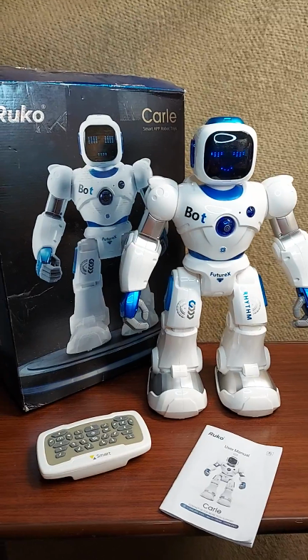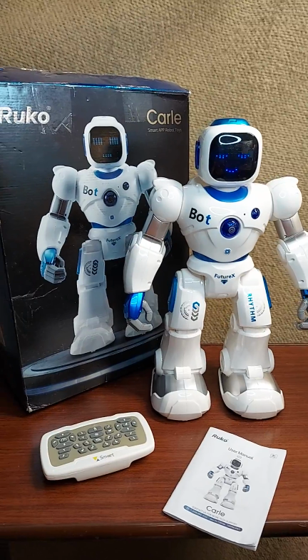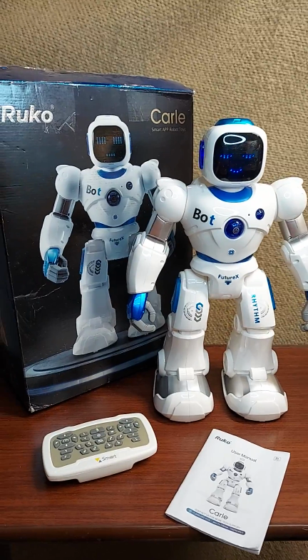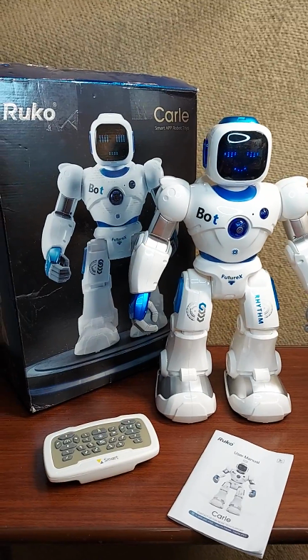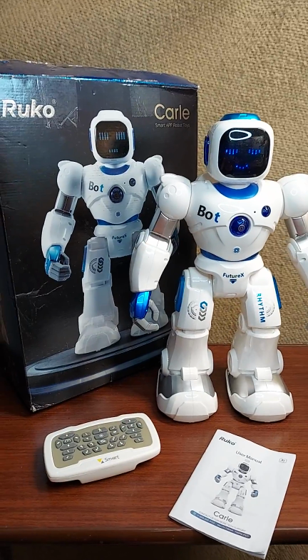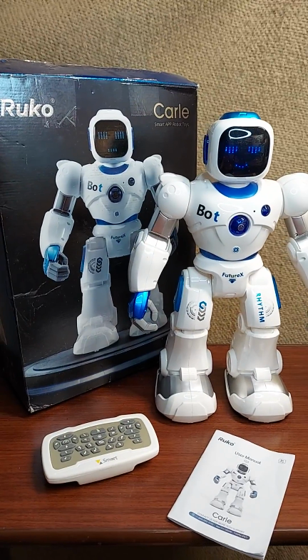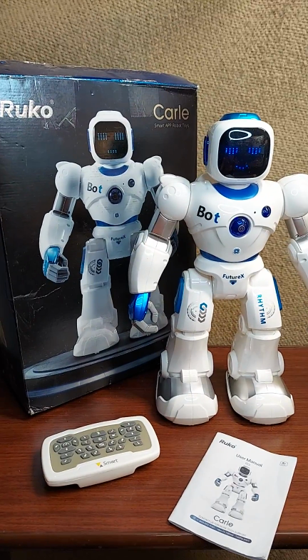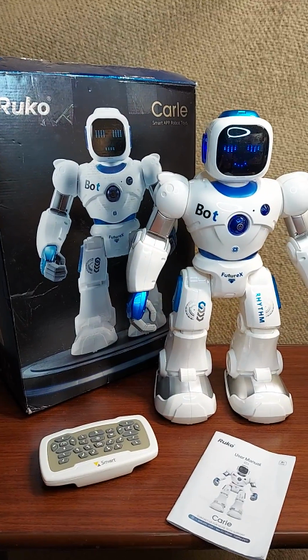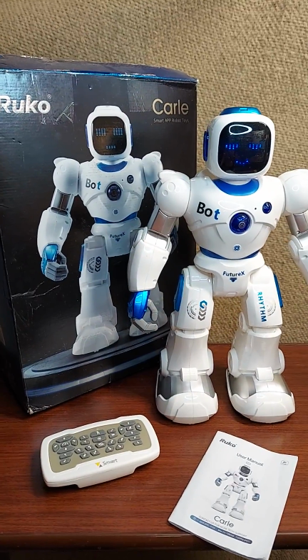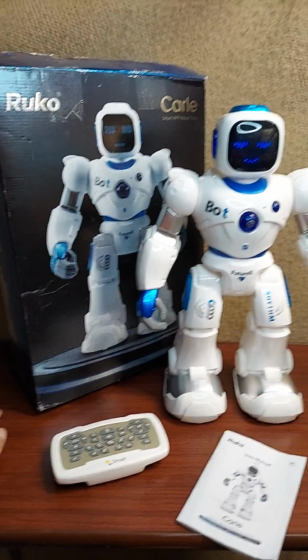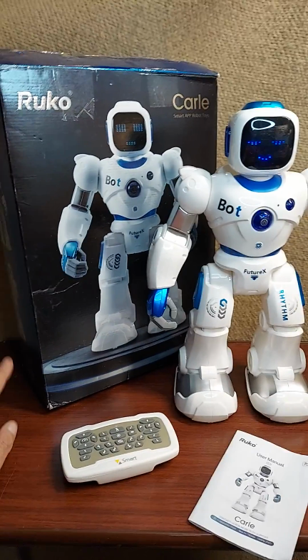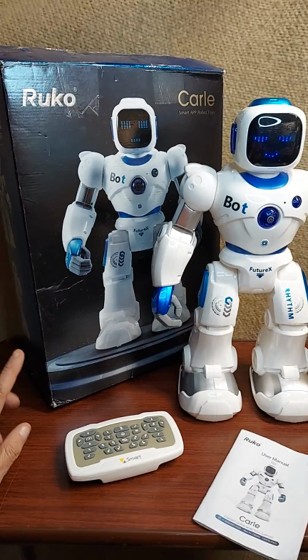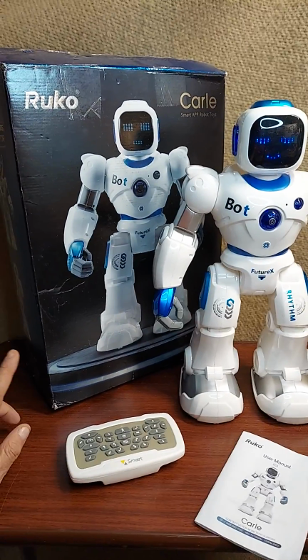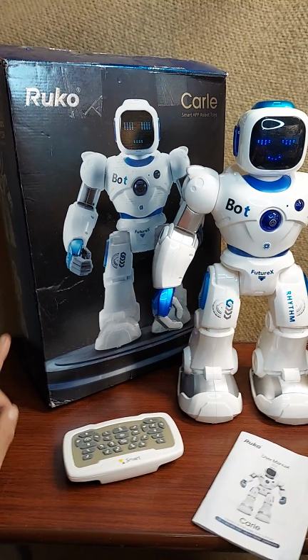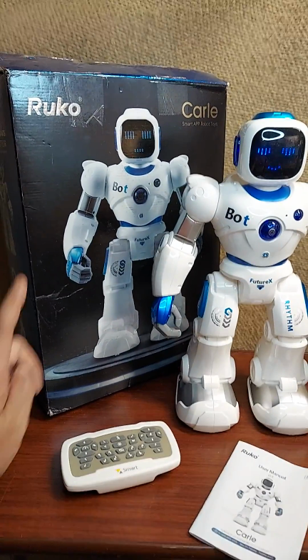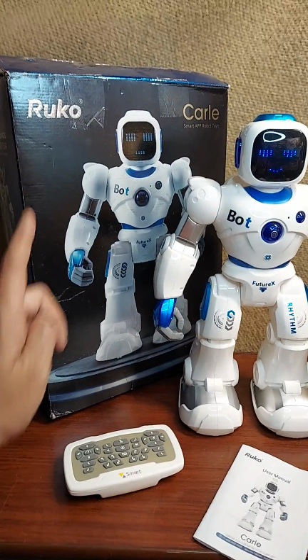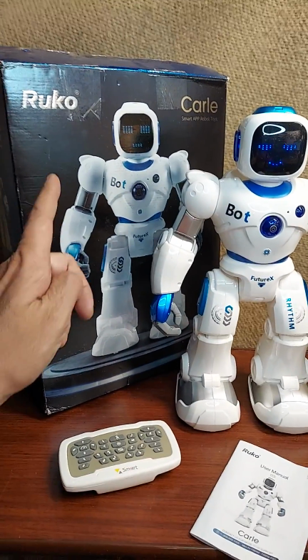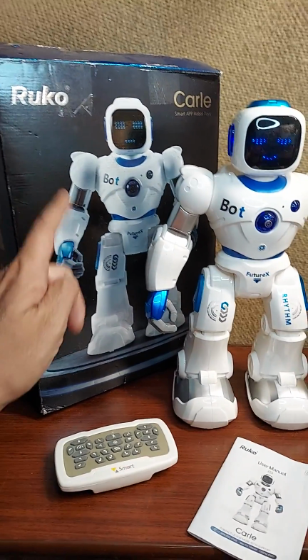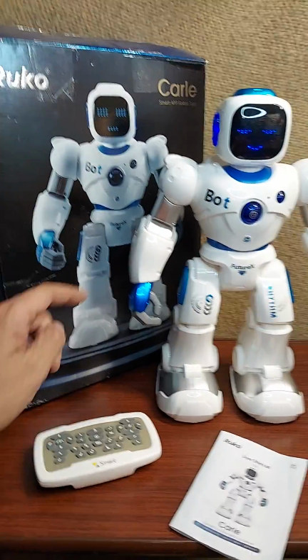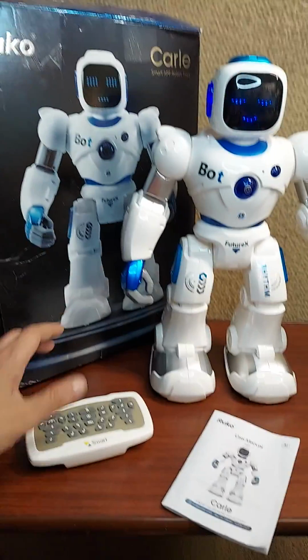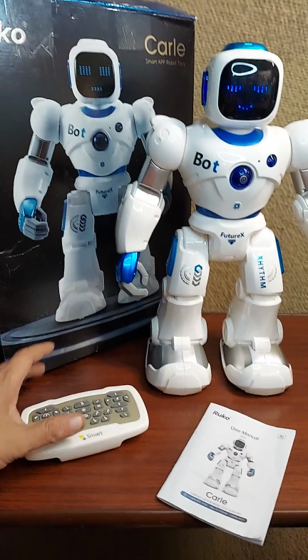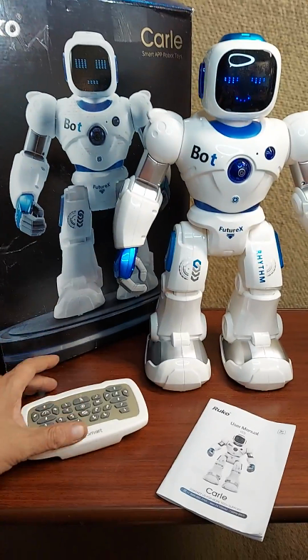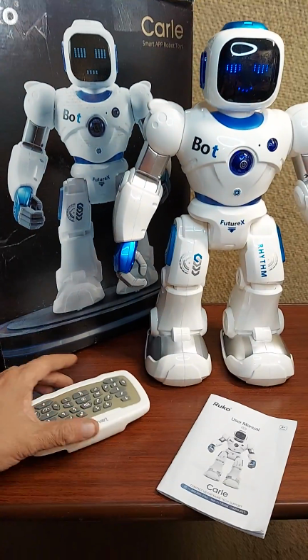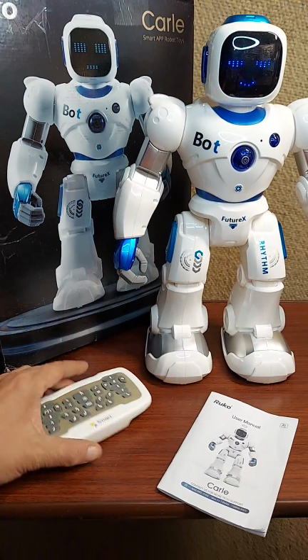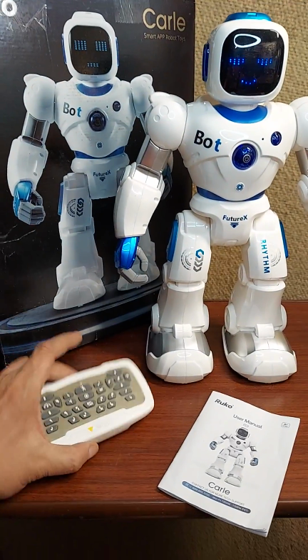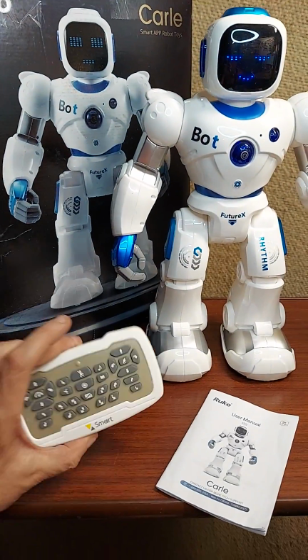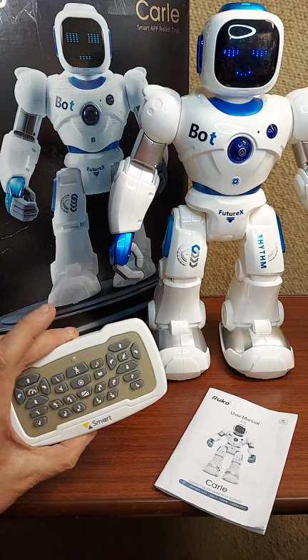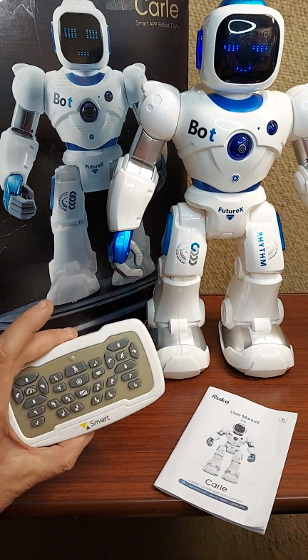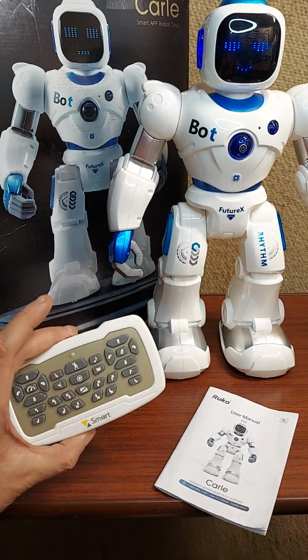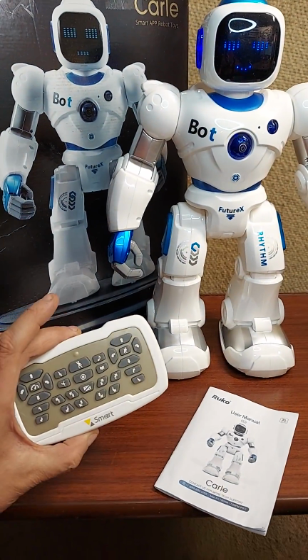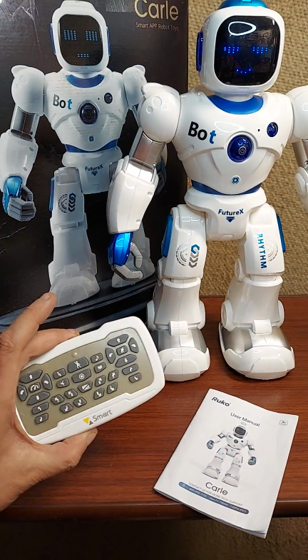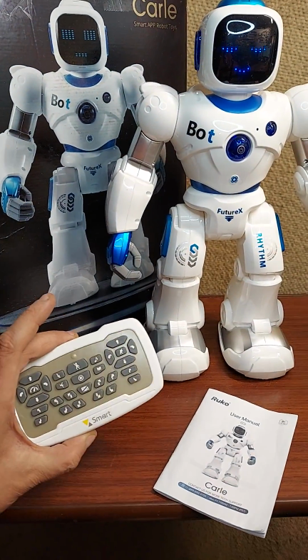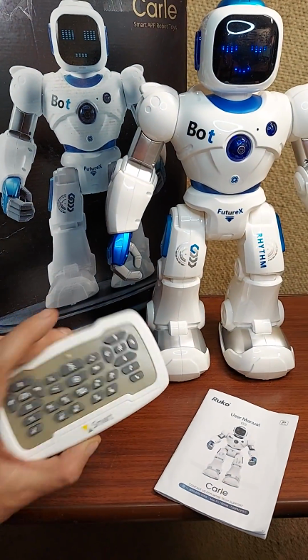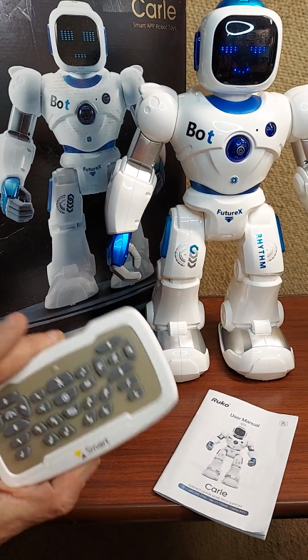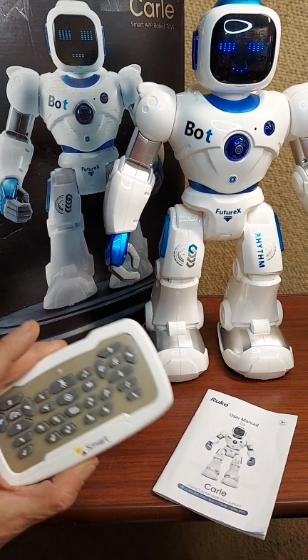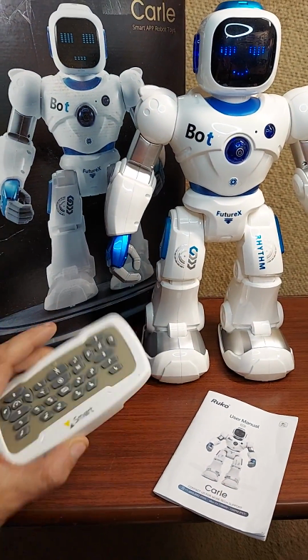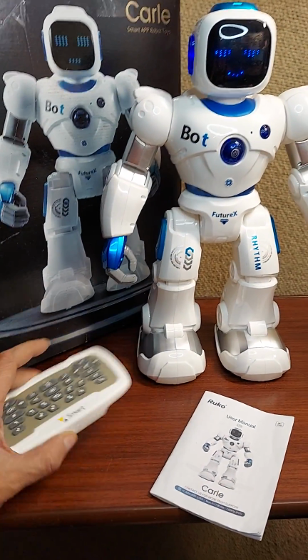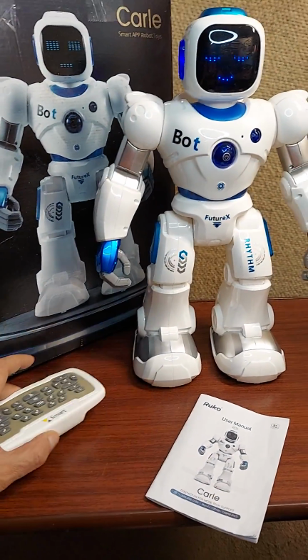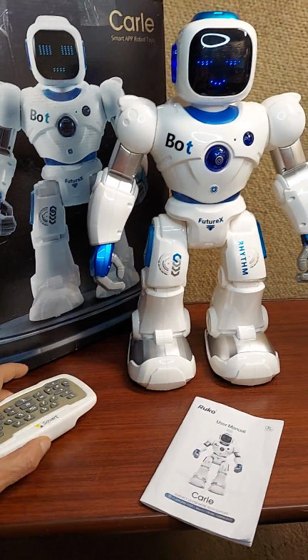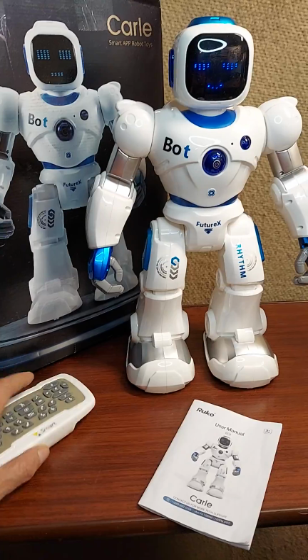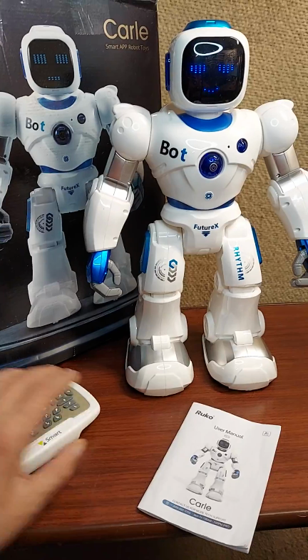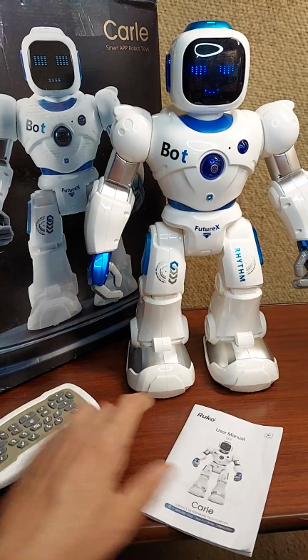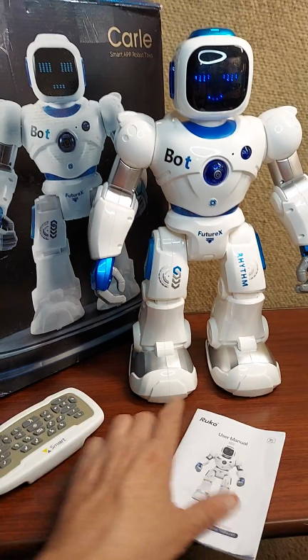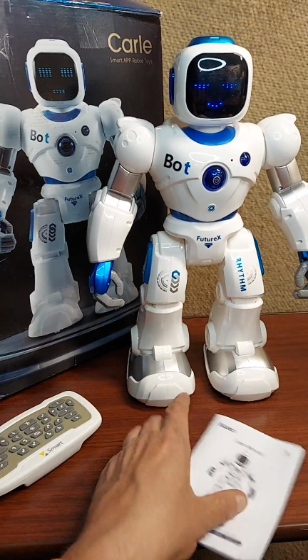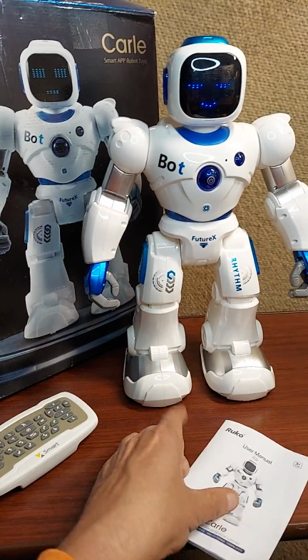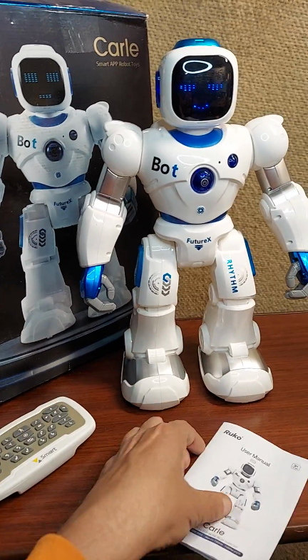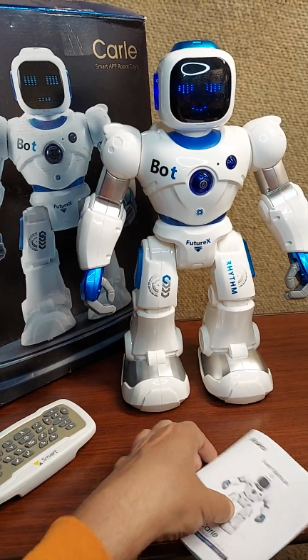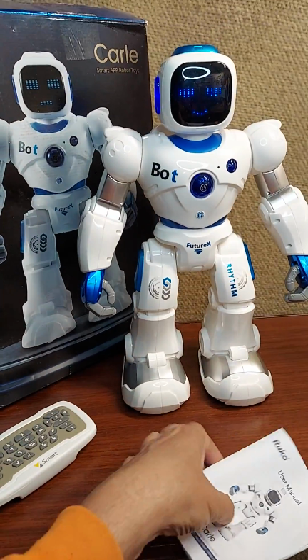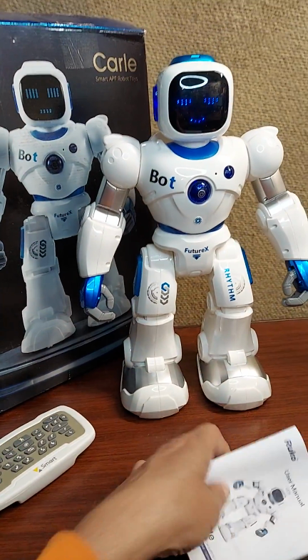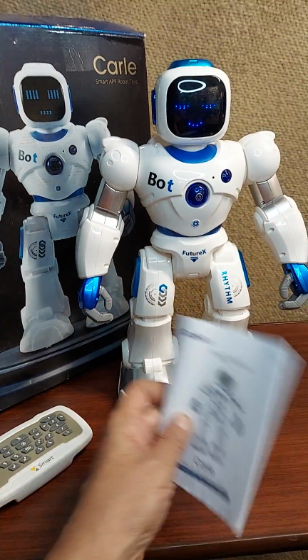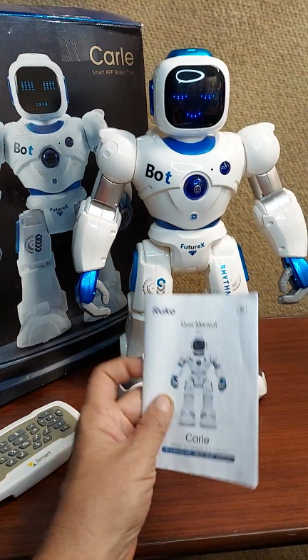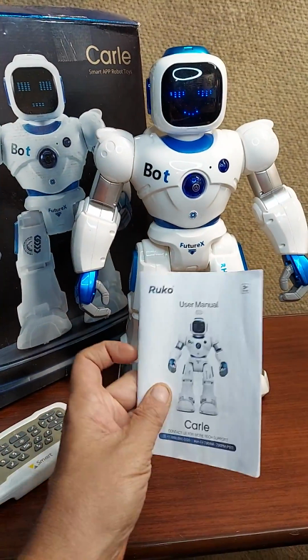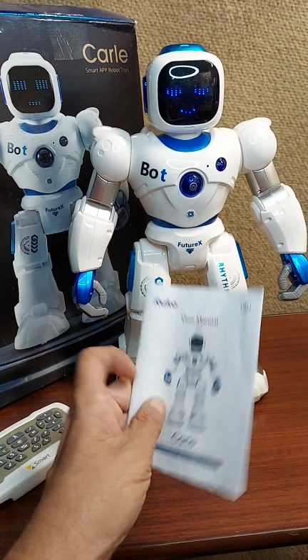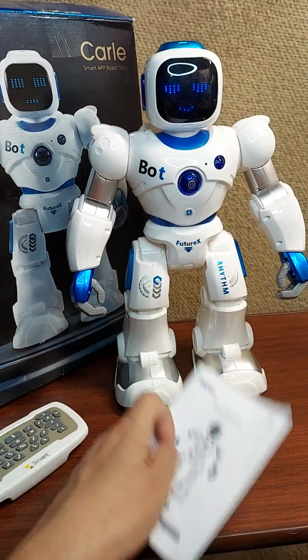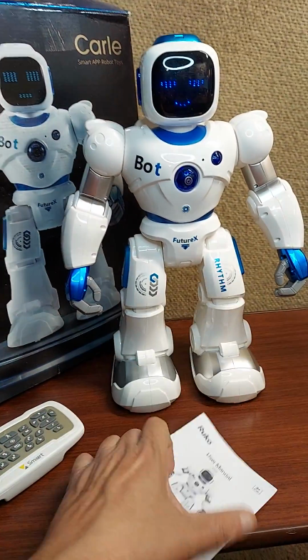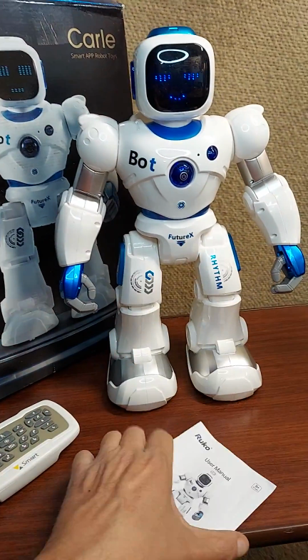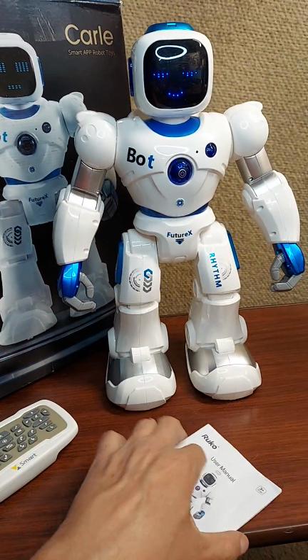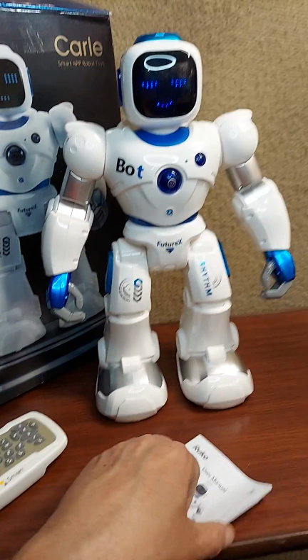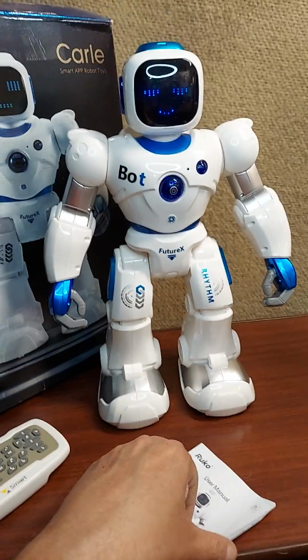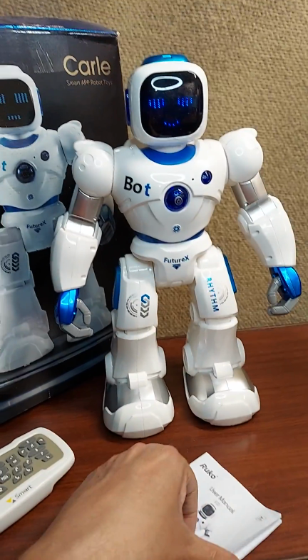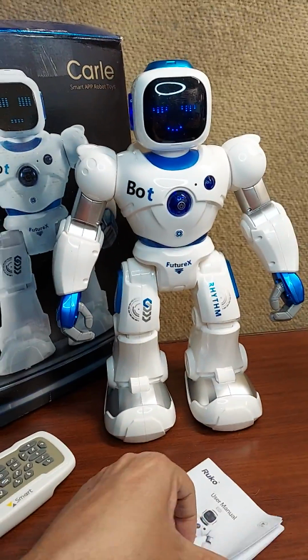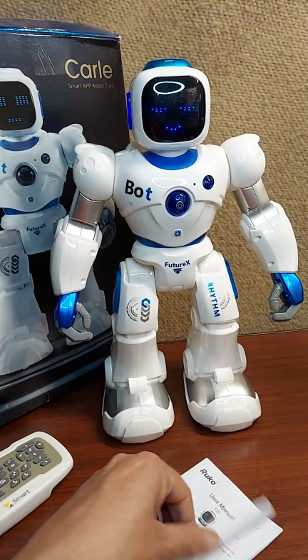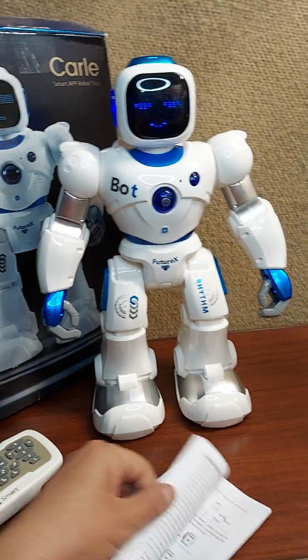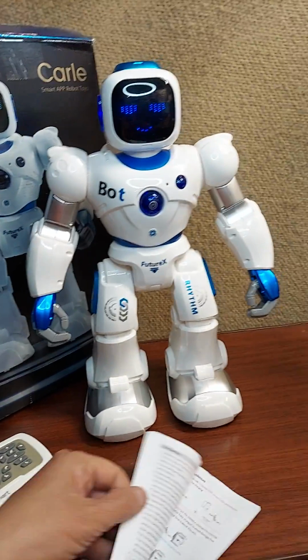This is Carl, the space robot from Roku. We don't even have the remote control turned on right now. We're just going to go through some of the voice commands in the manual.